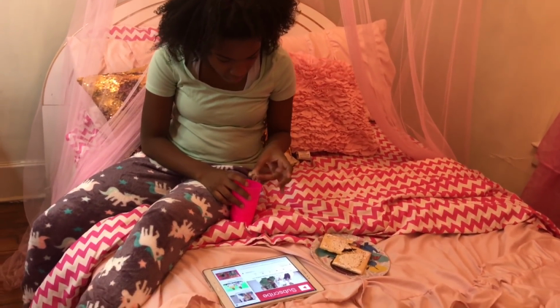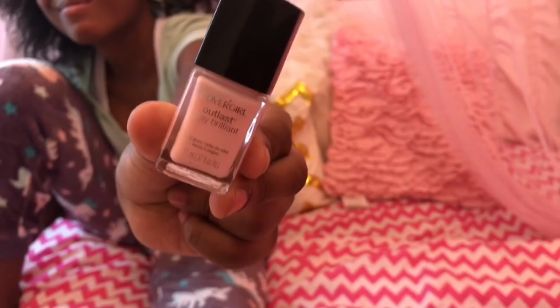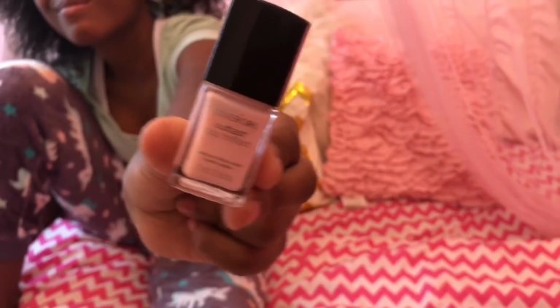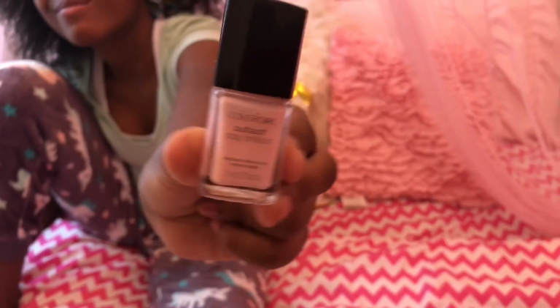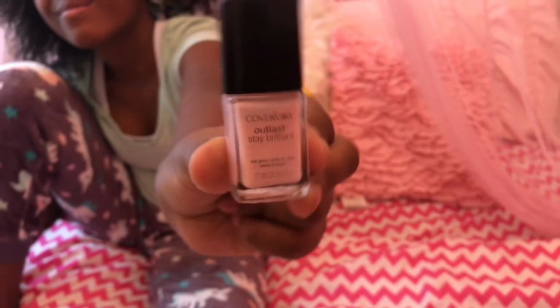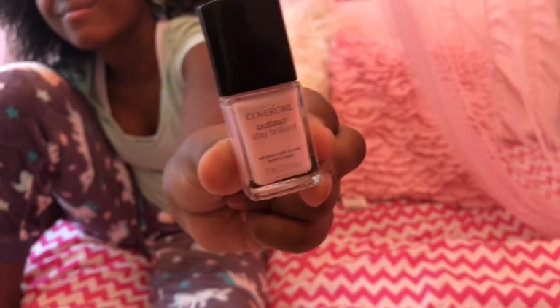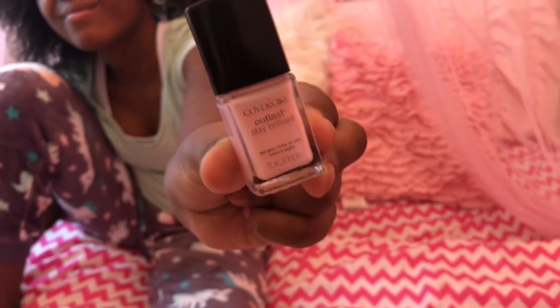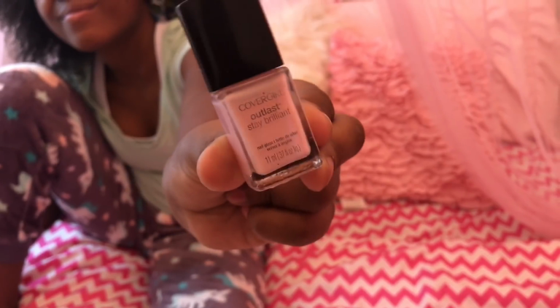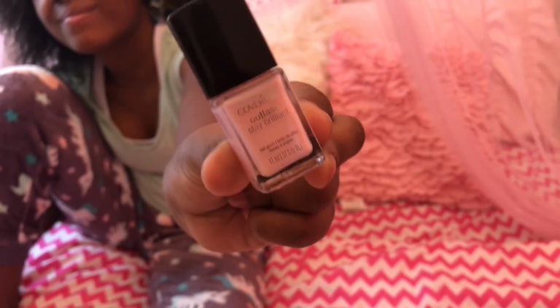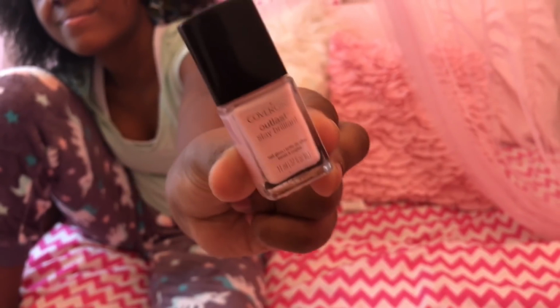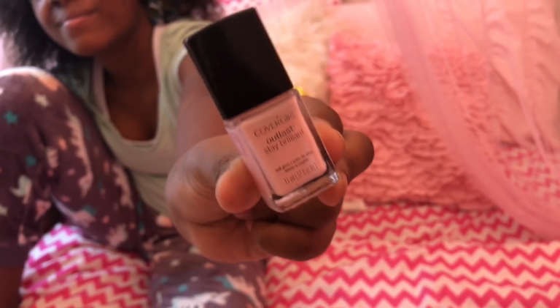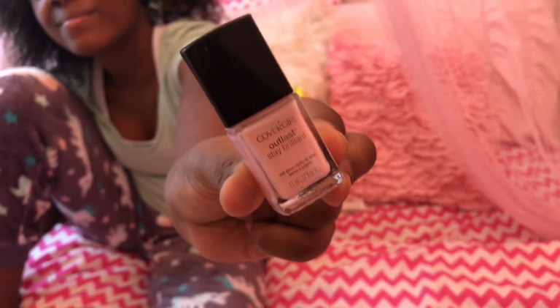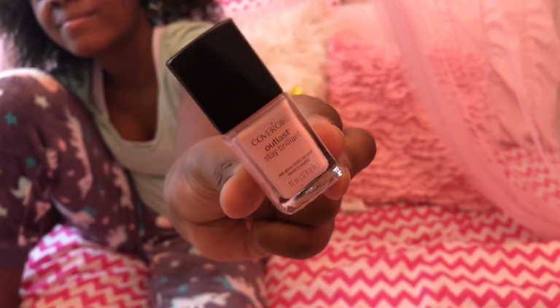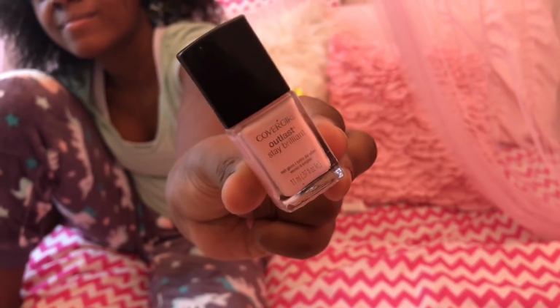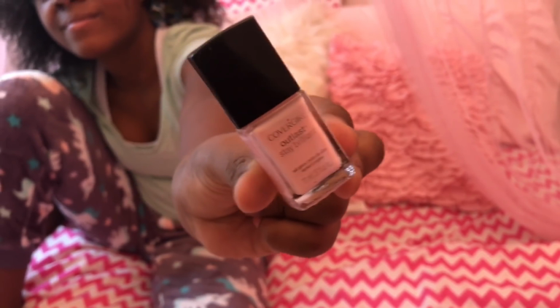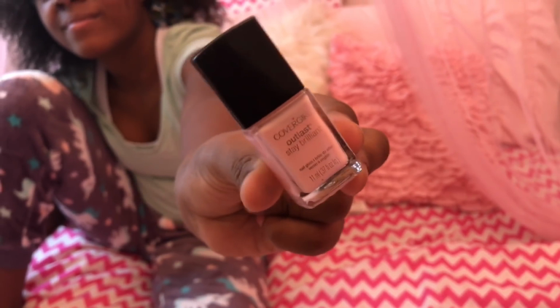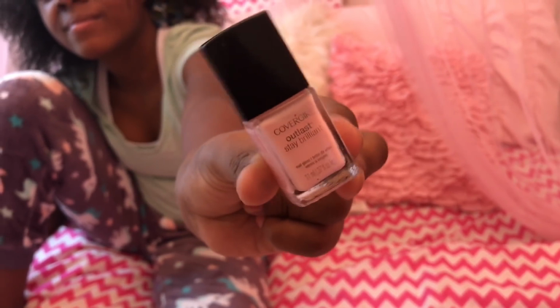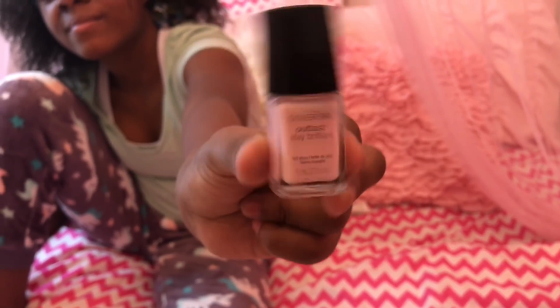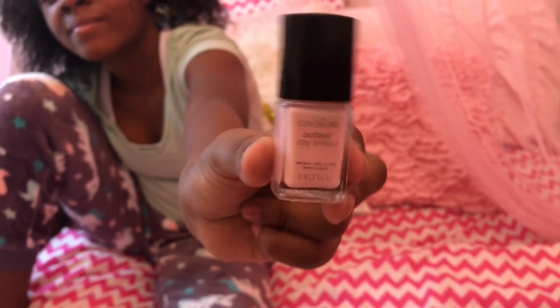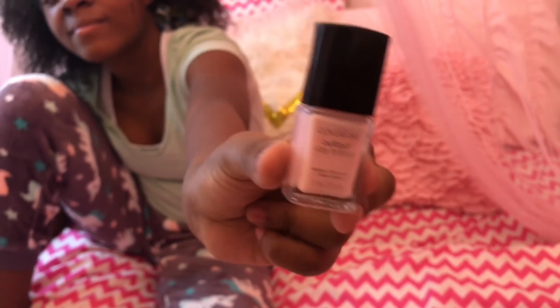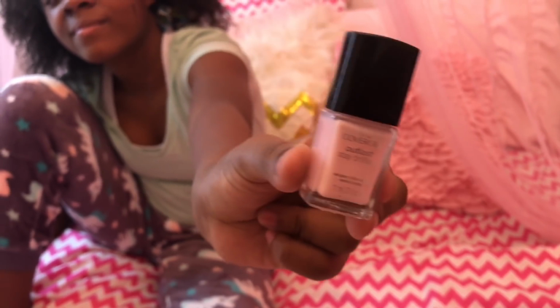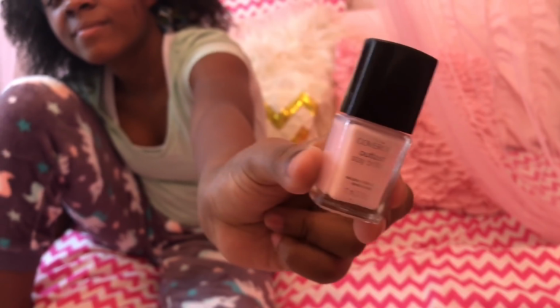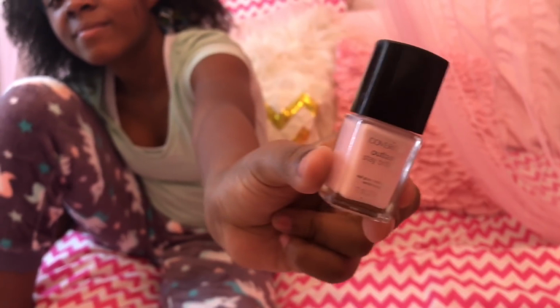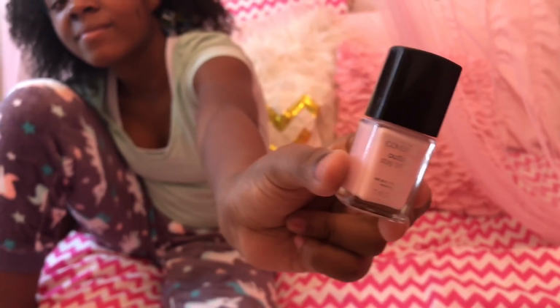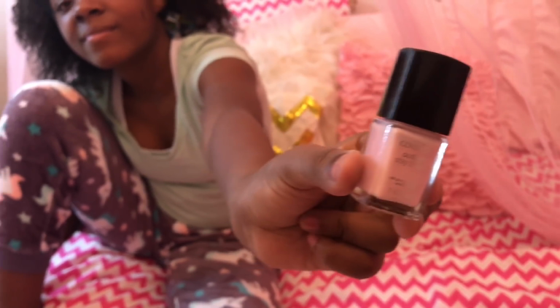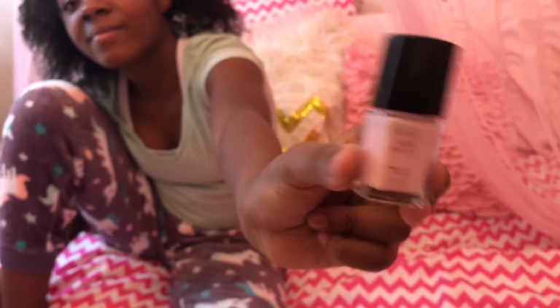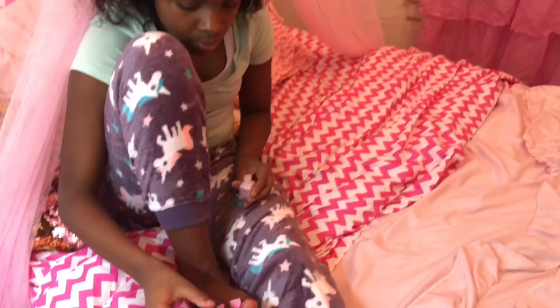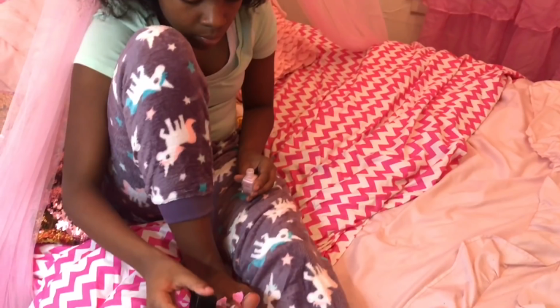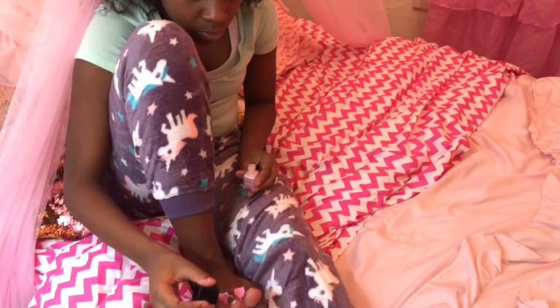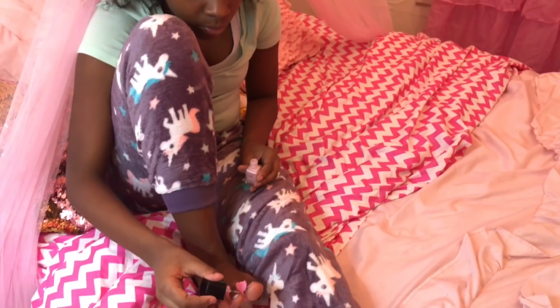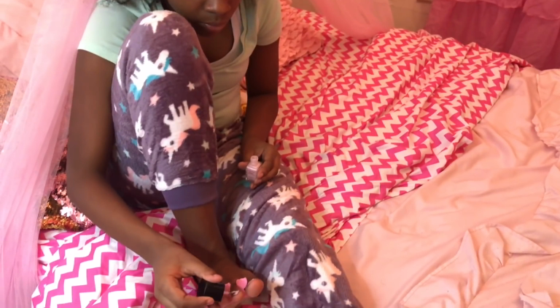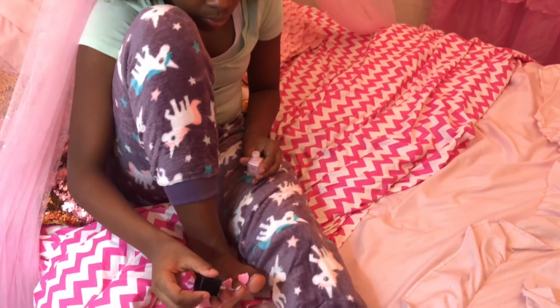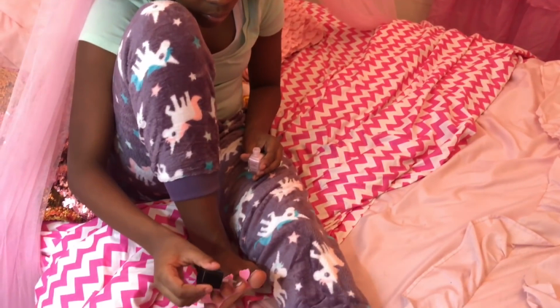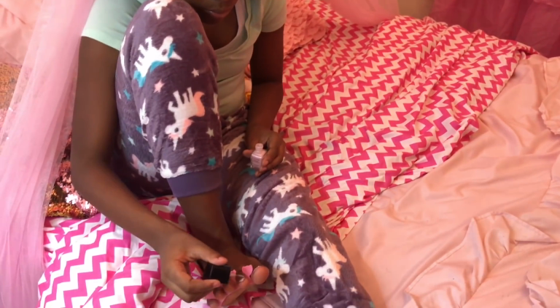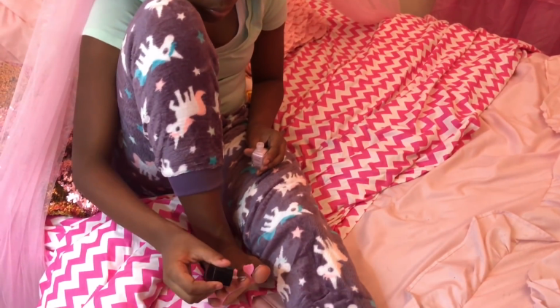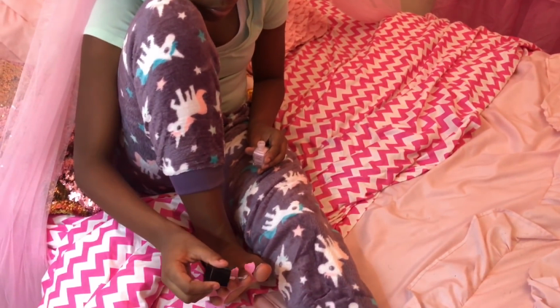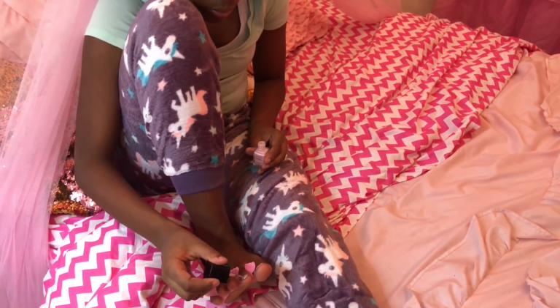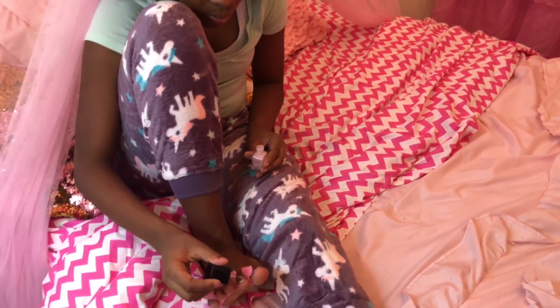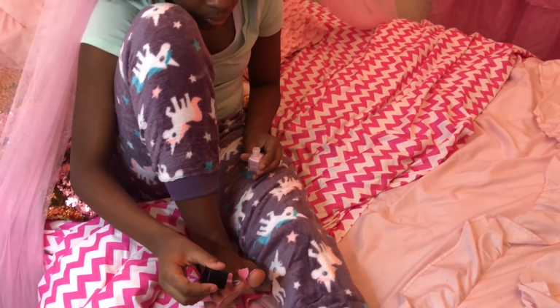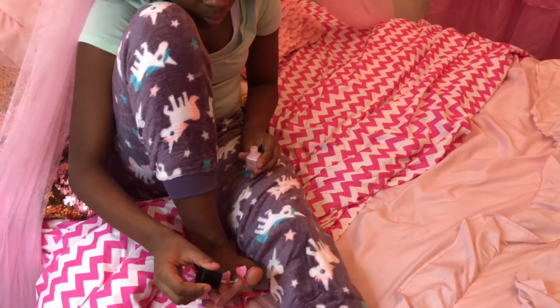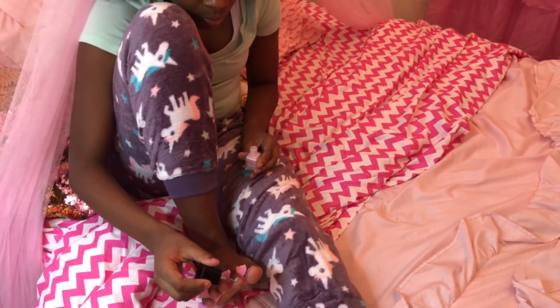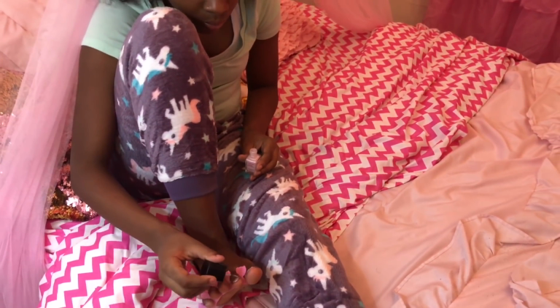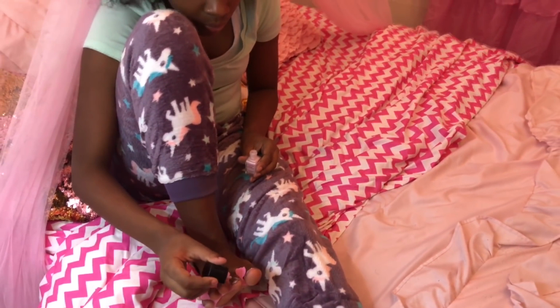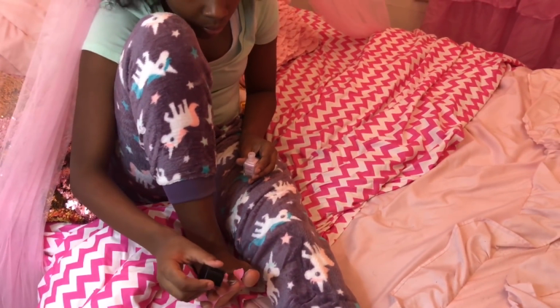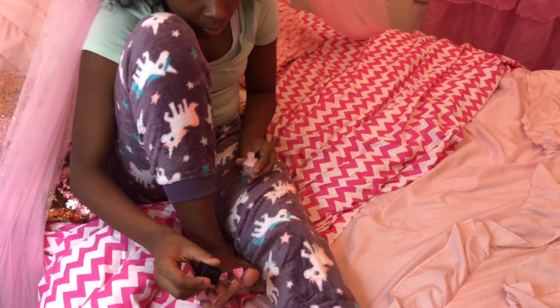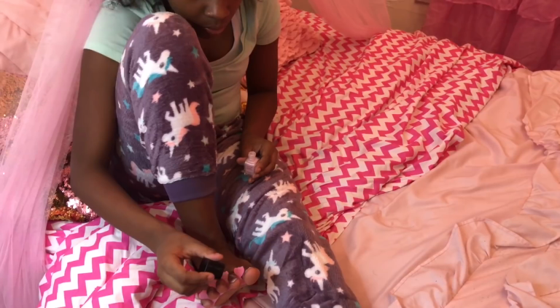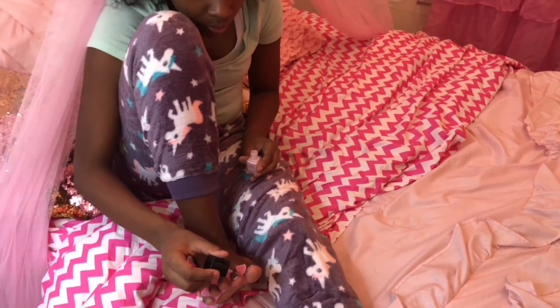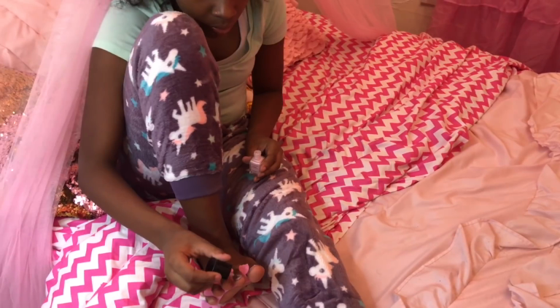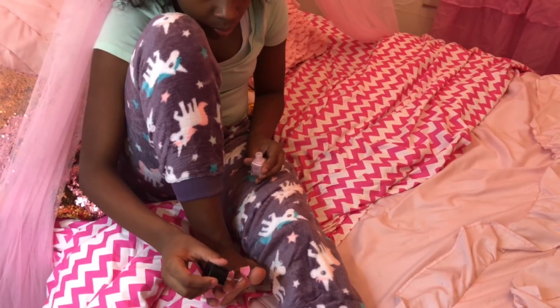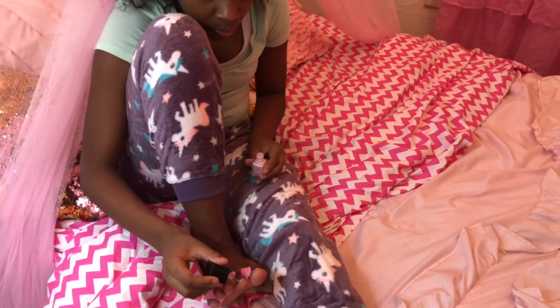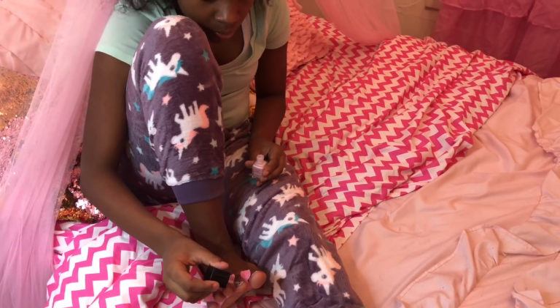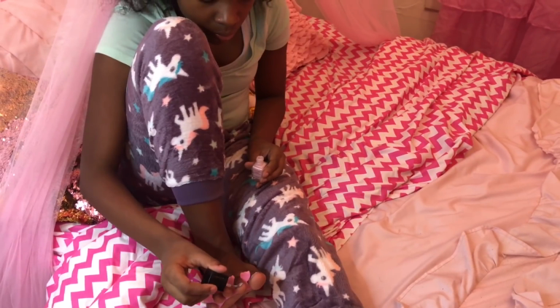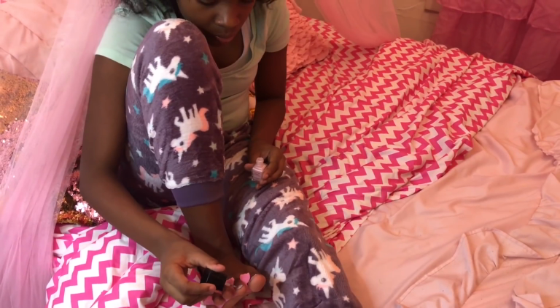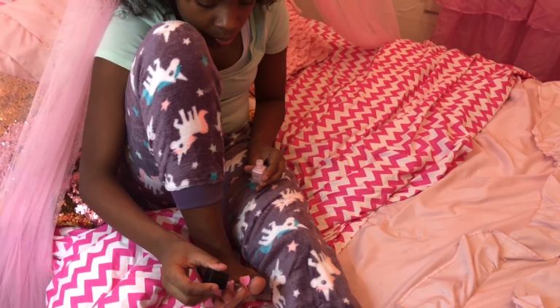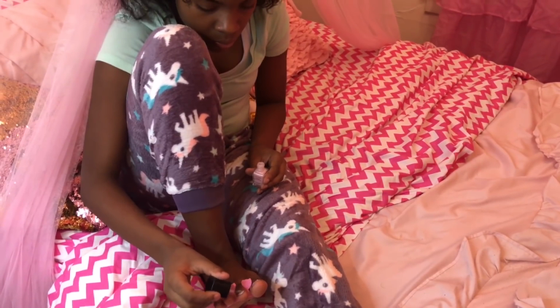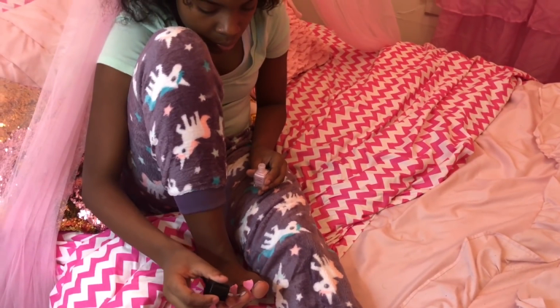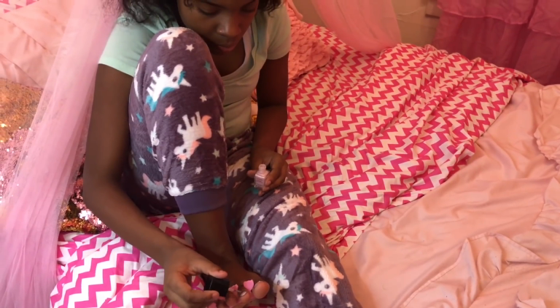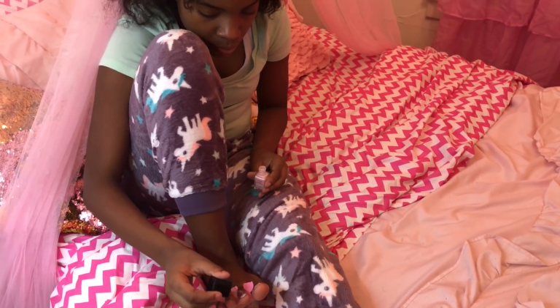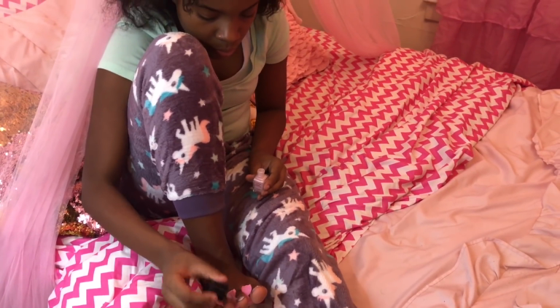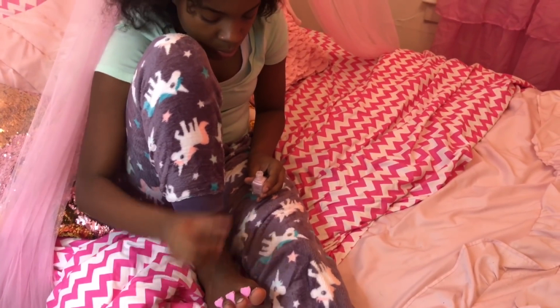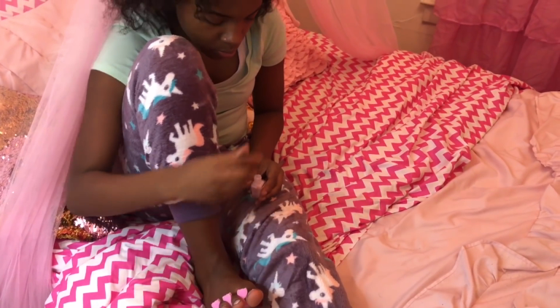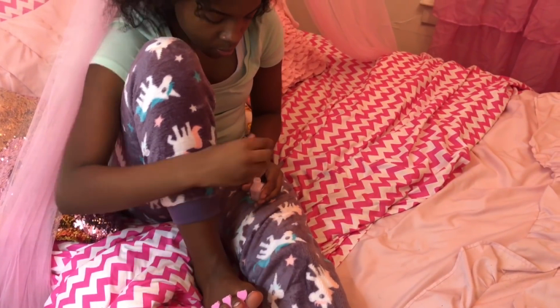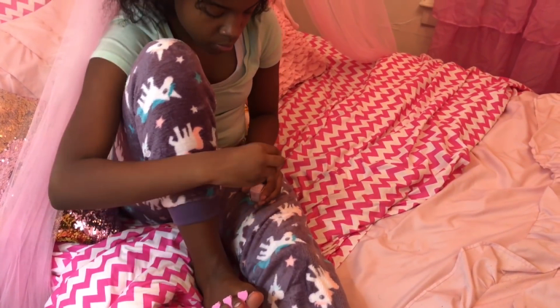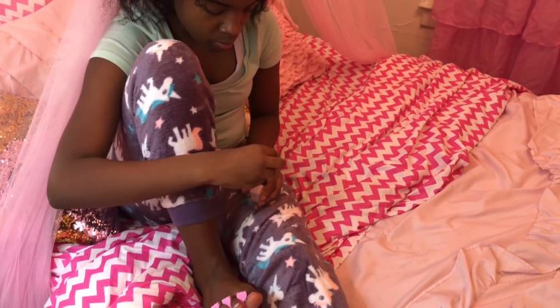Next I'm going to give myself a pedicure. You know mani's and pedi's are a must on pamper night.